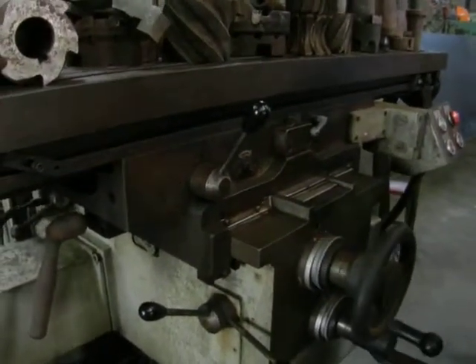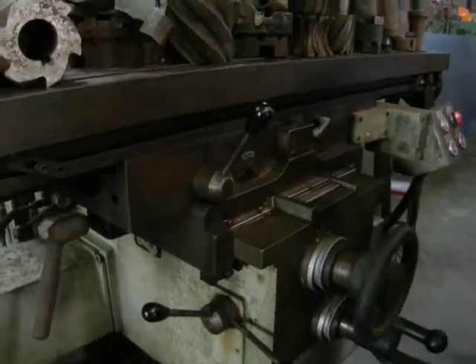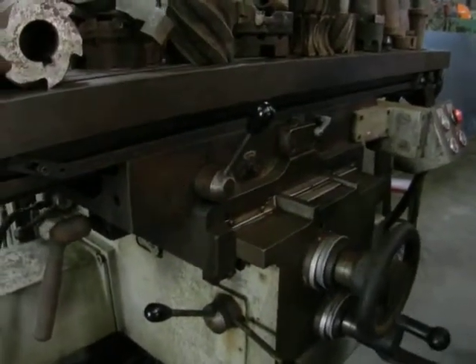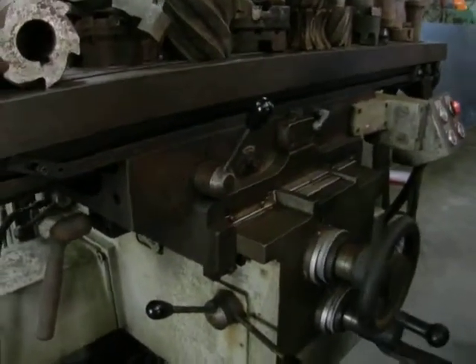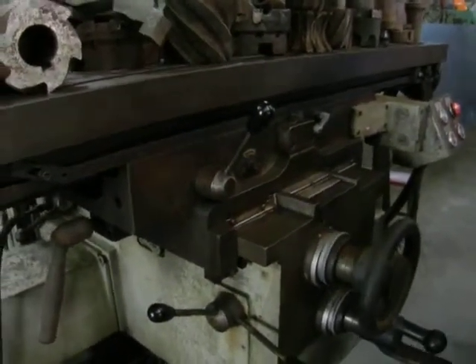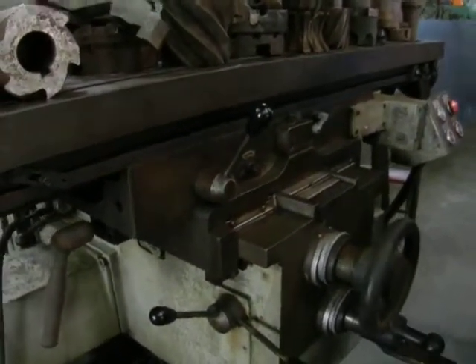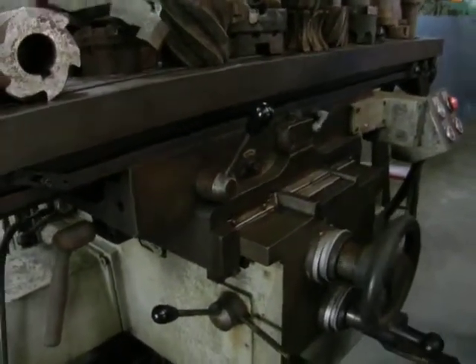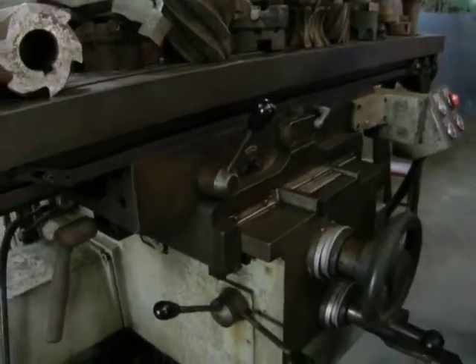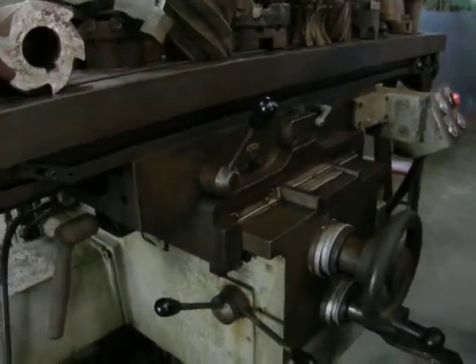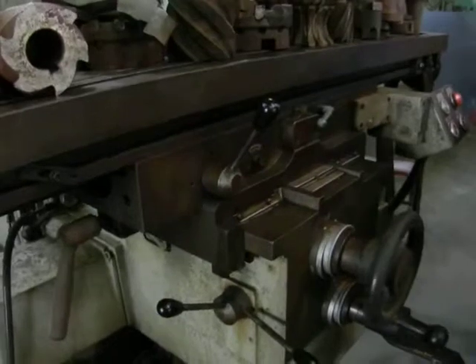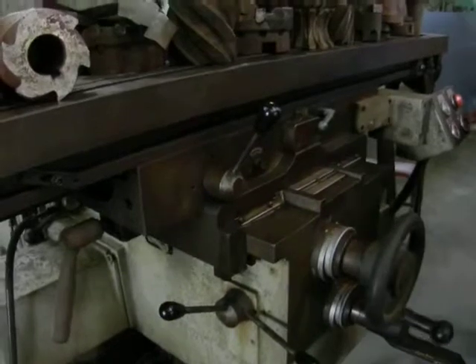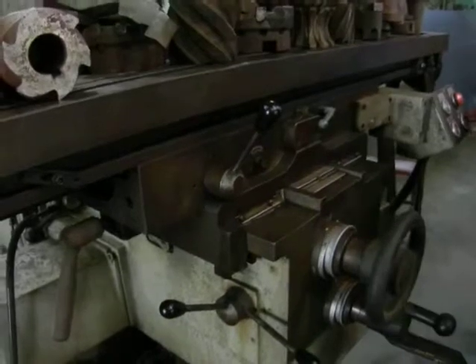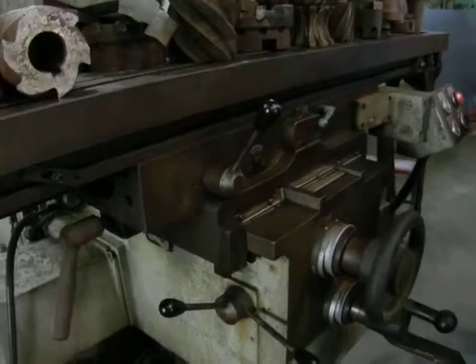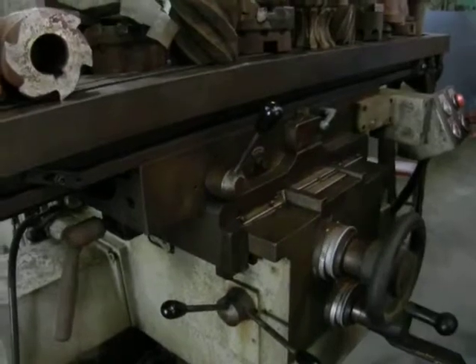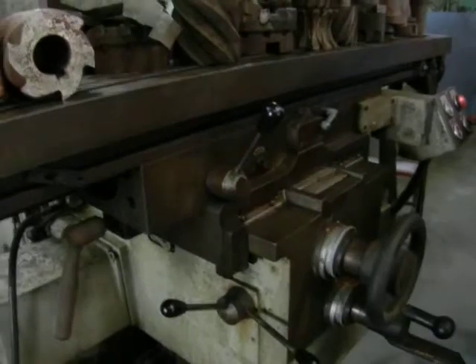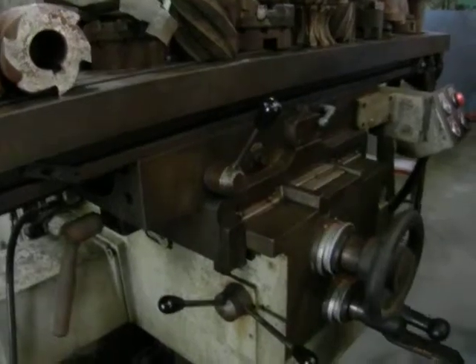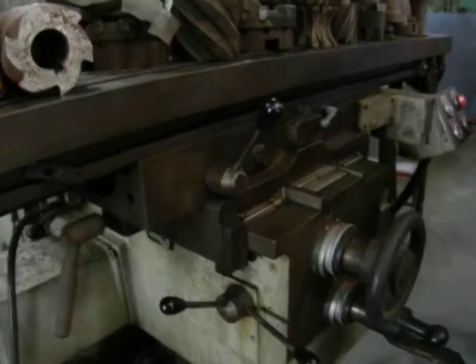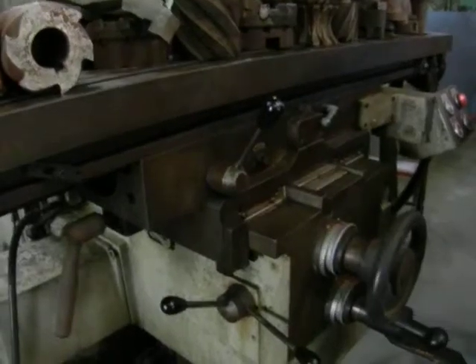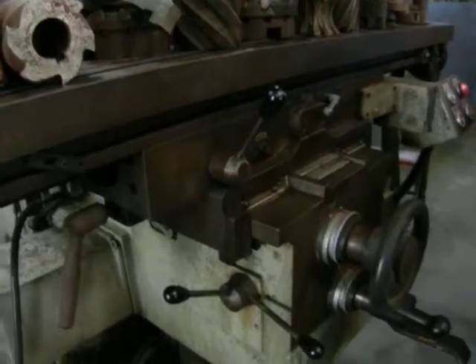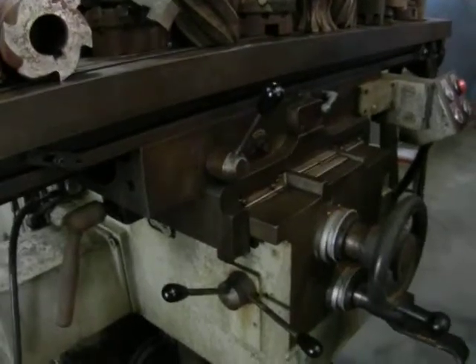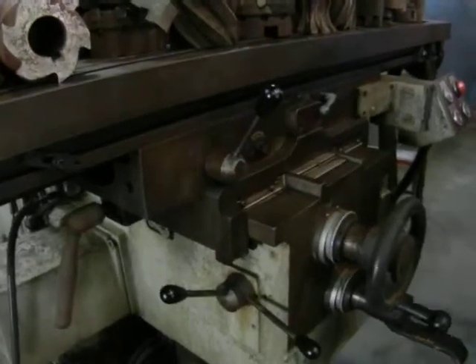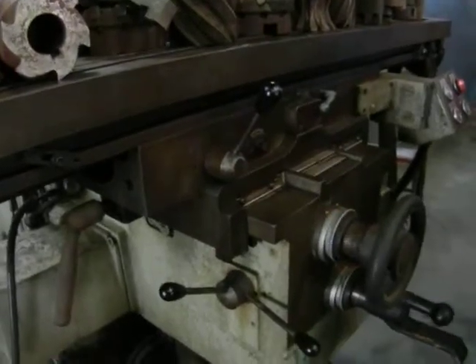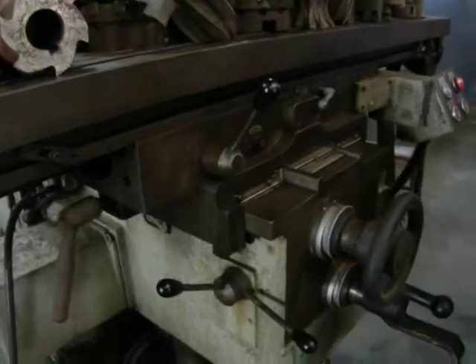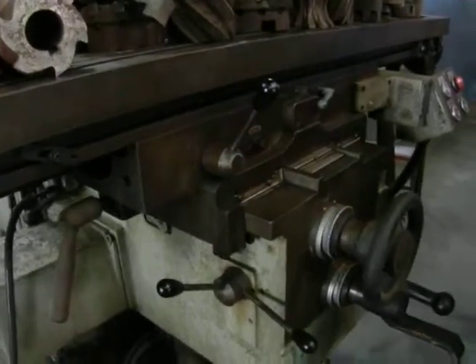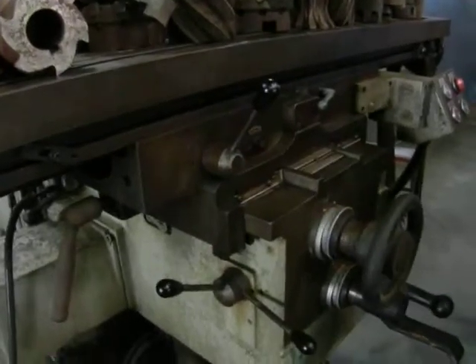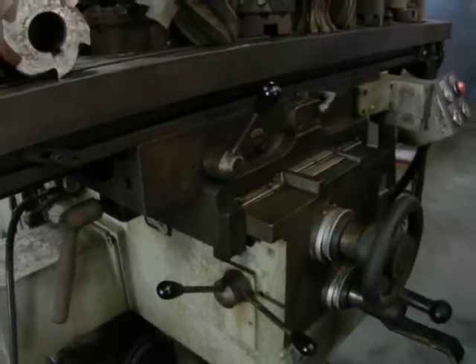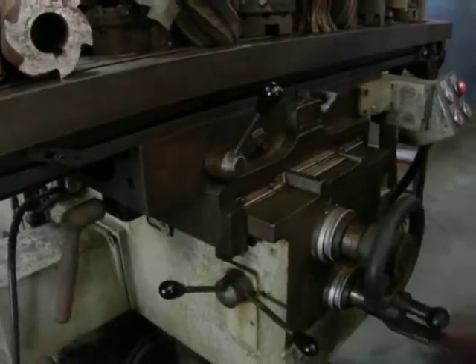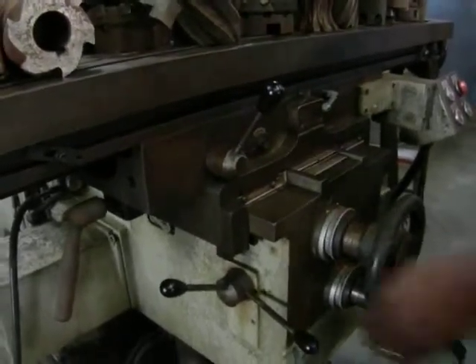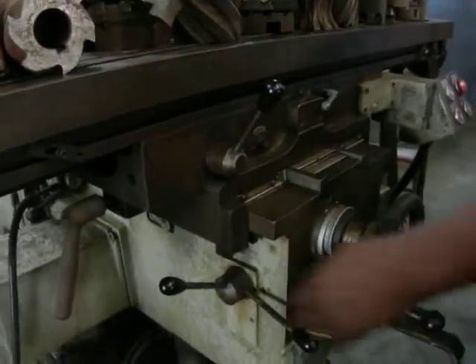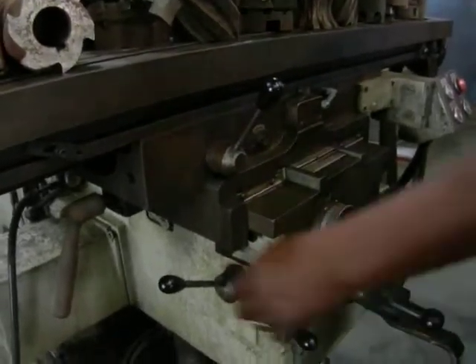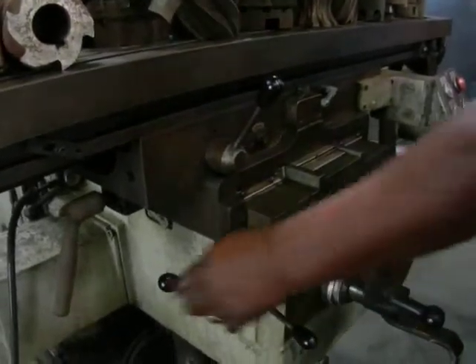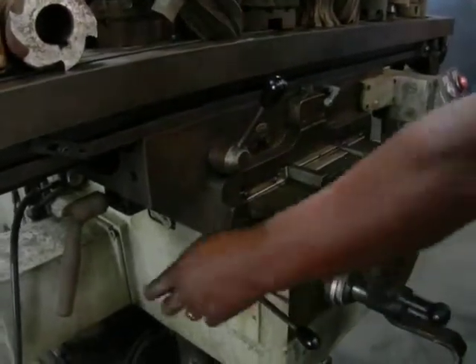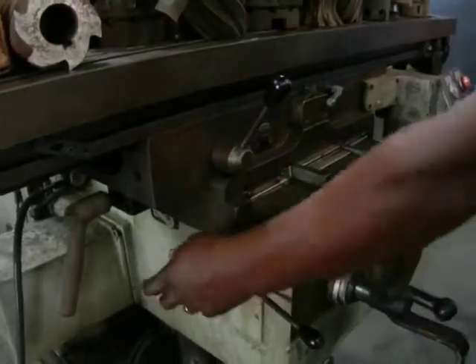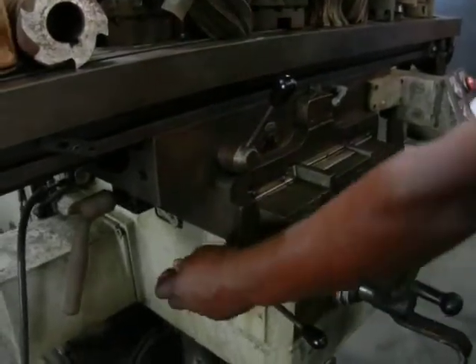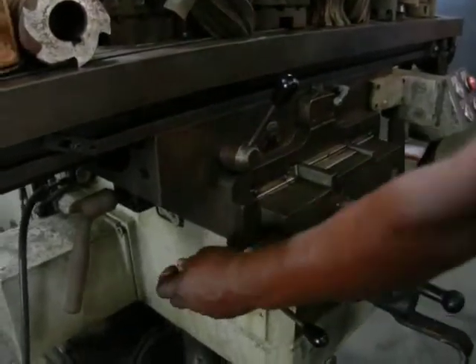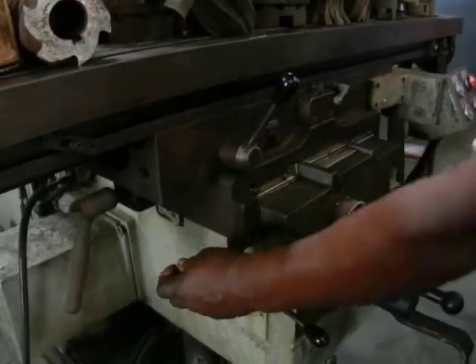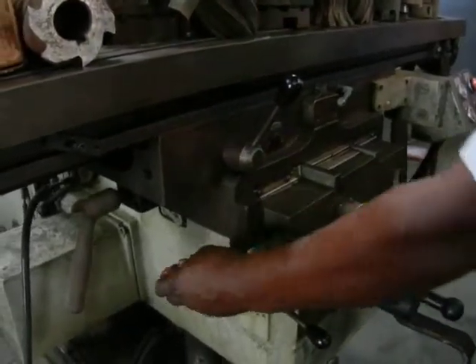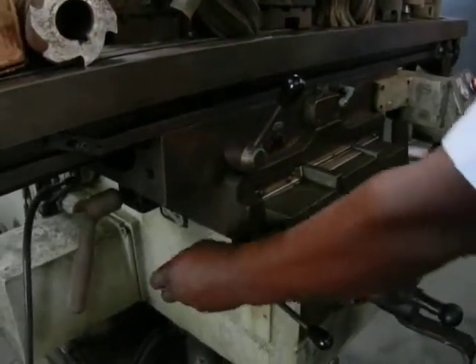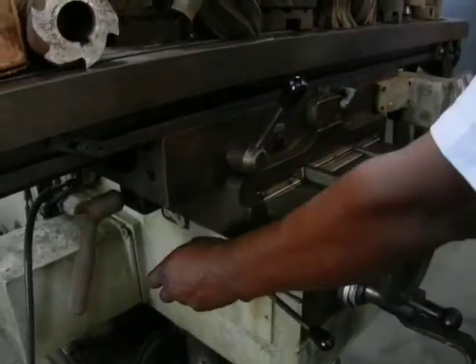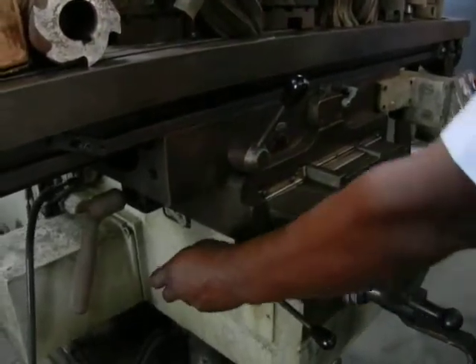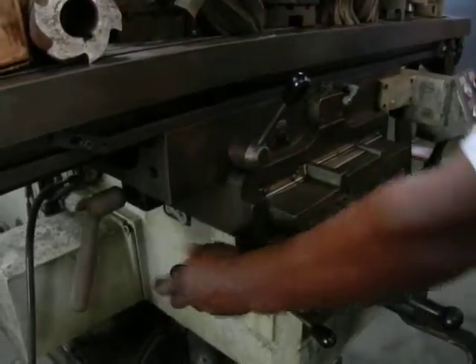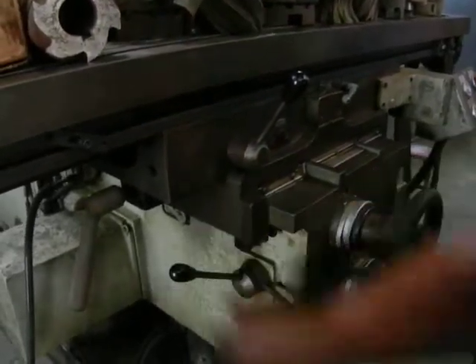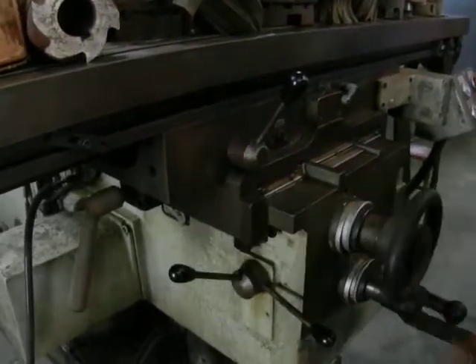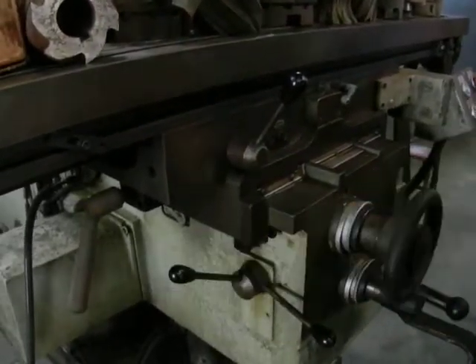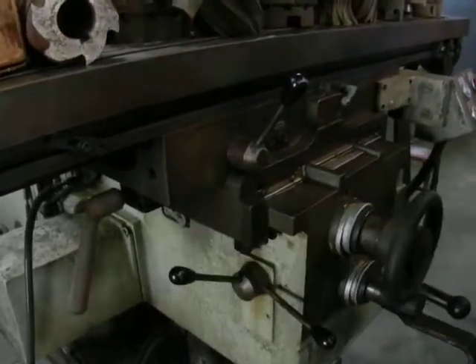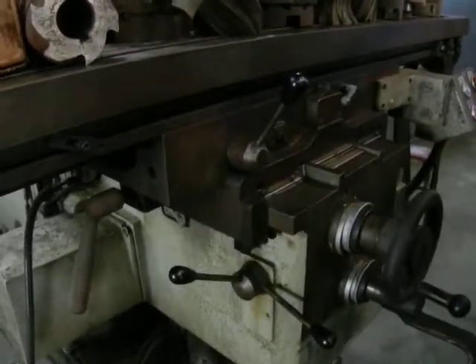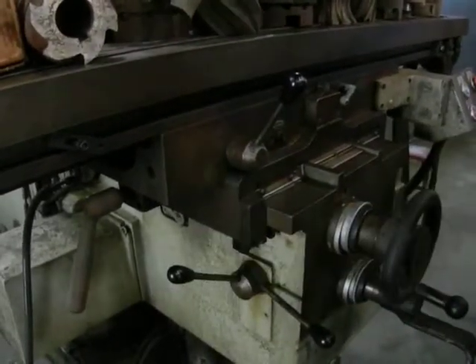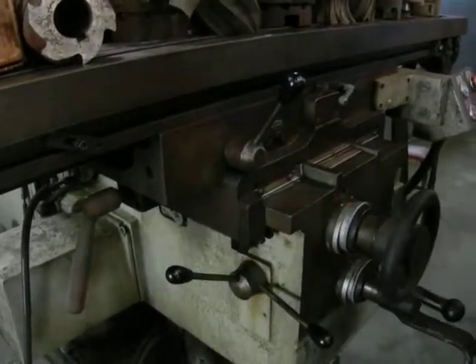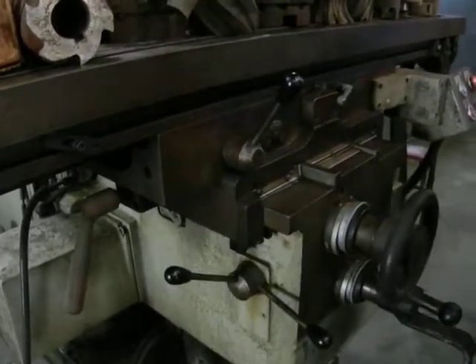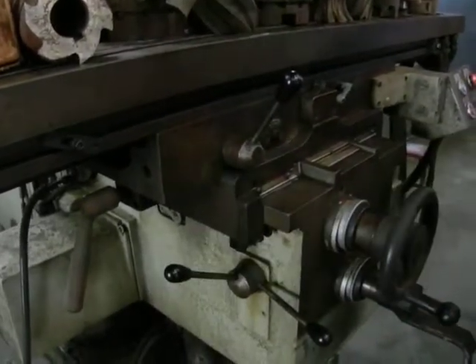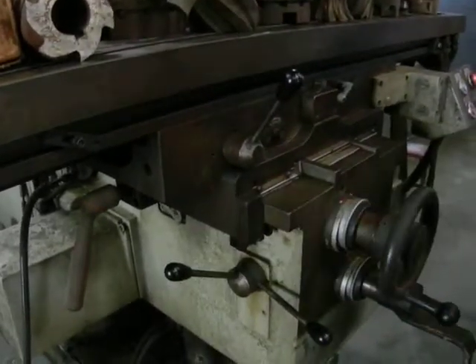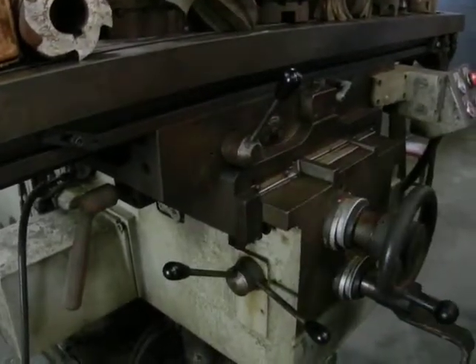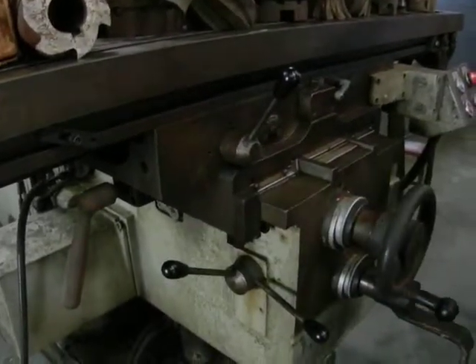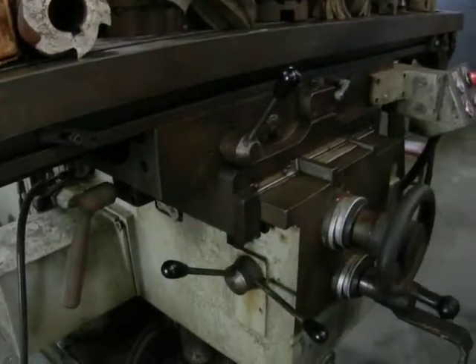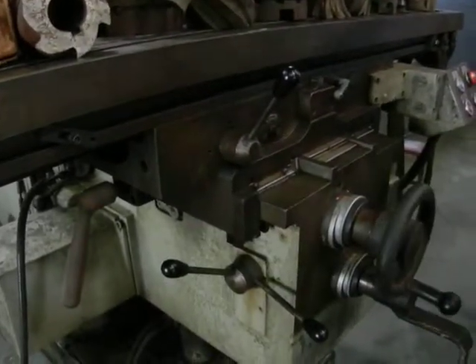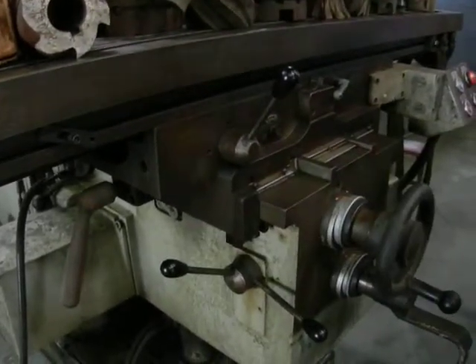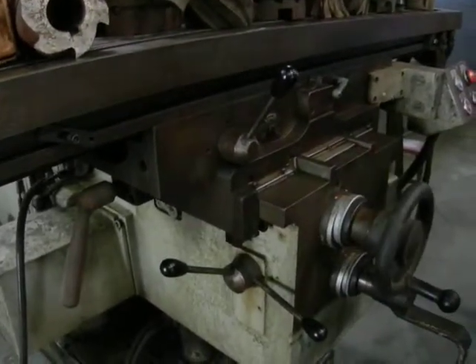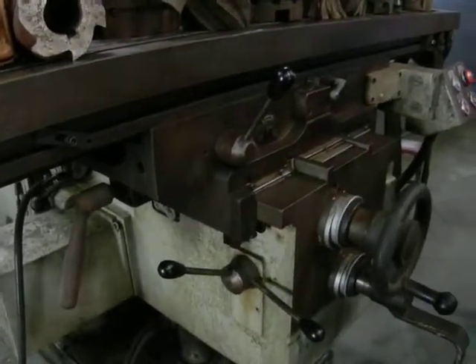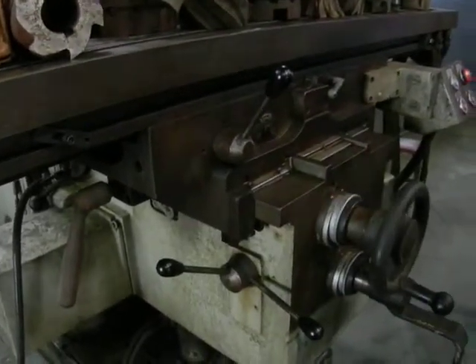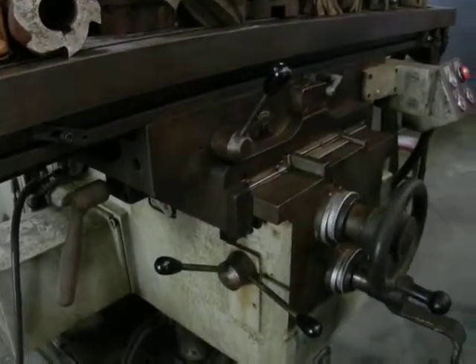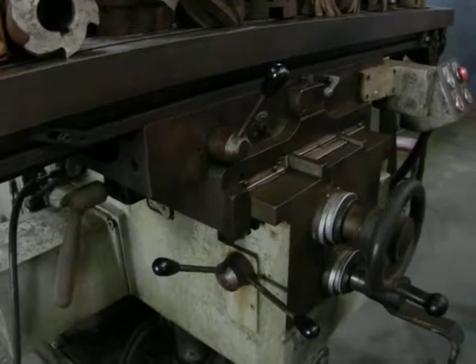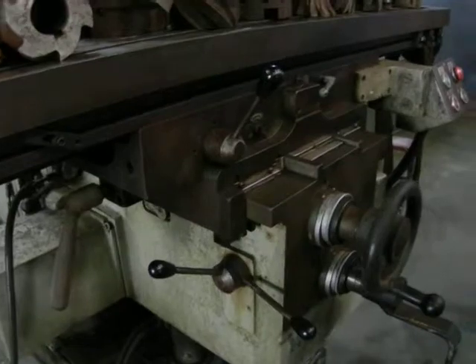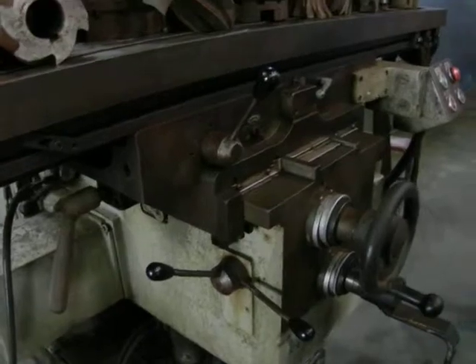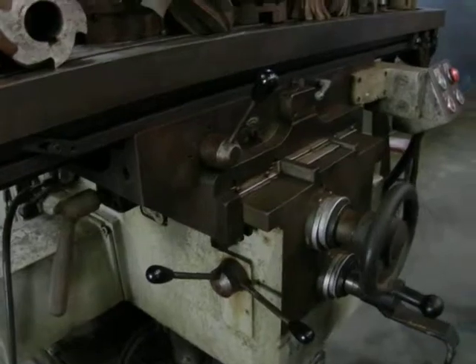Power feed on all three axes. Beautiful.